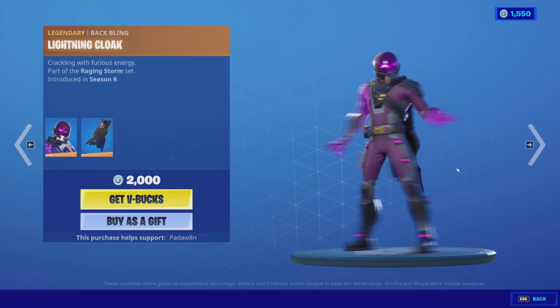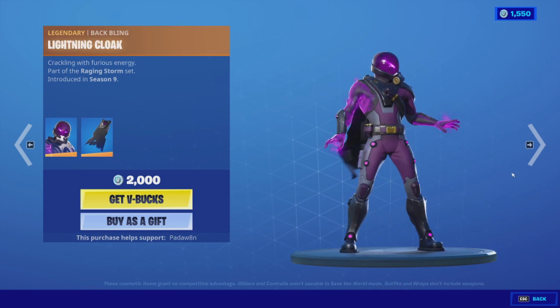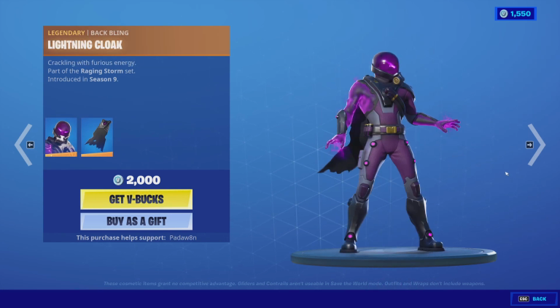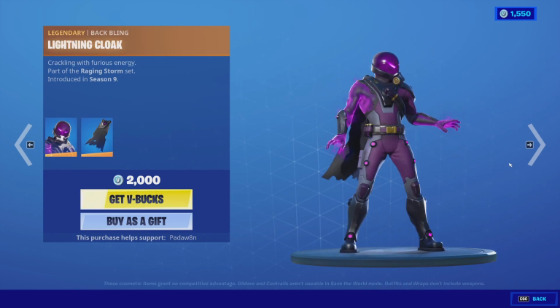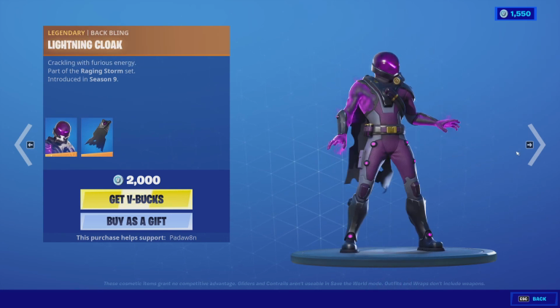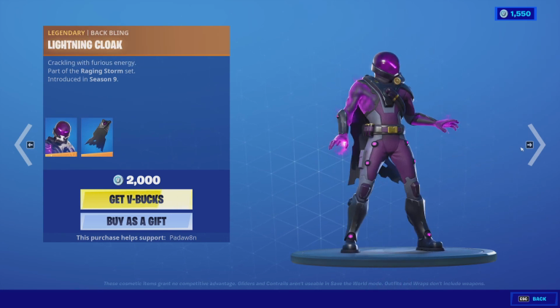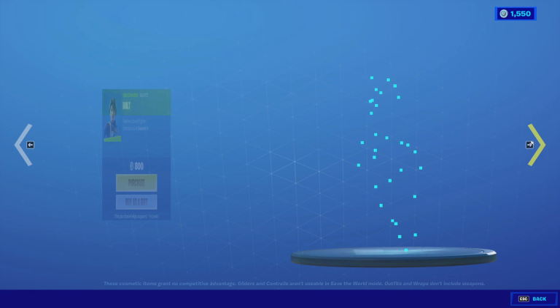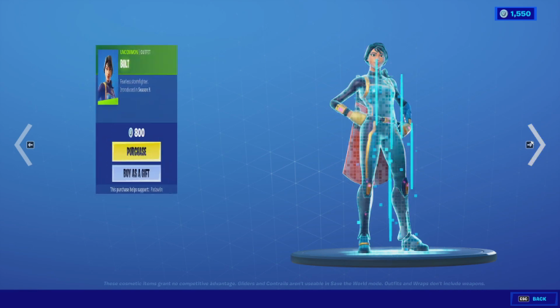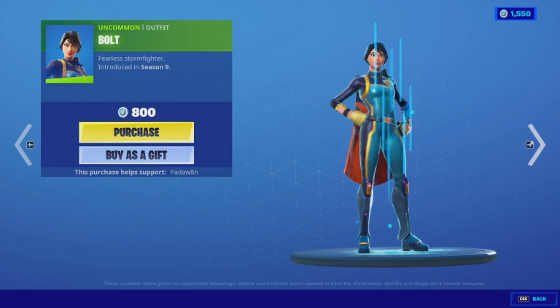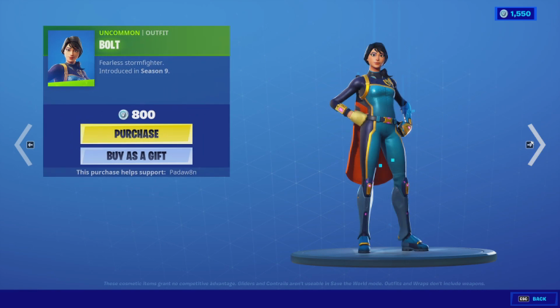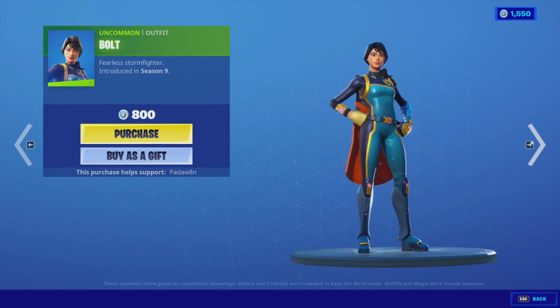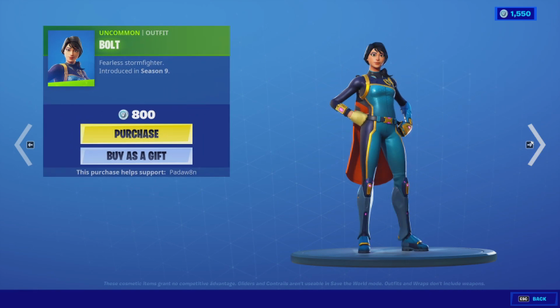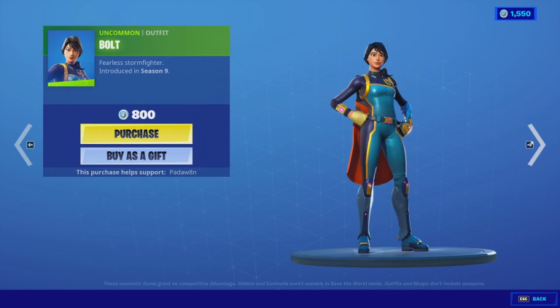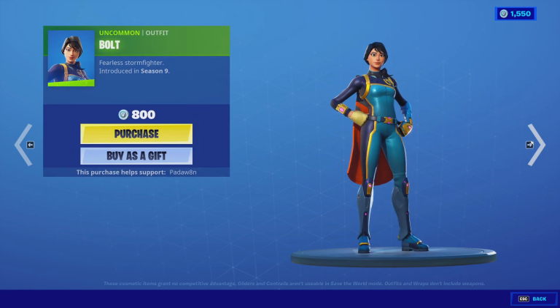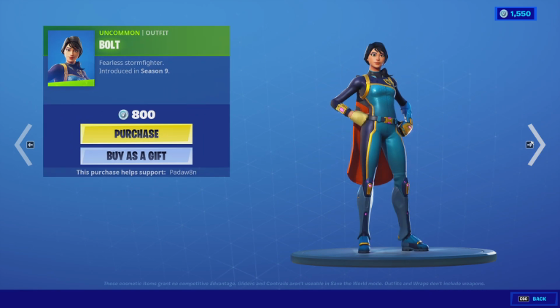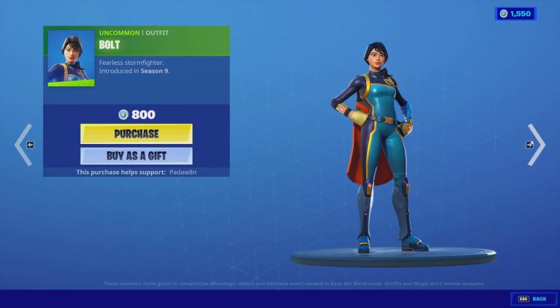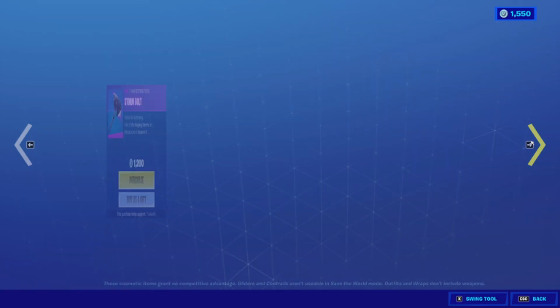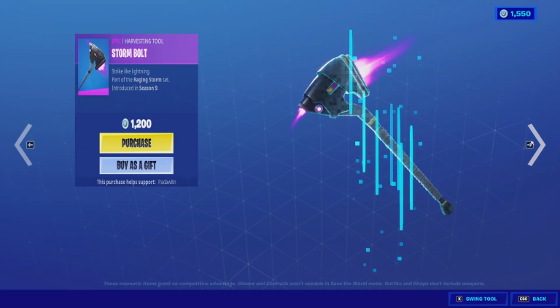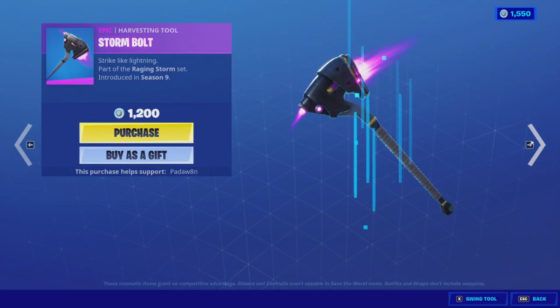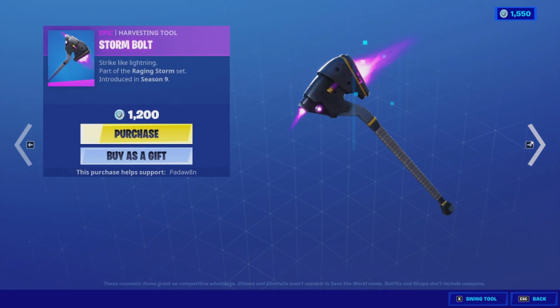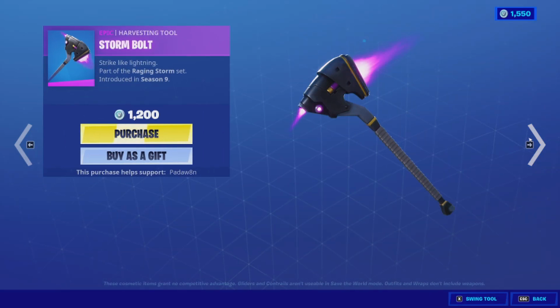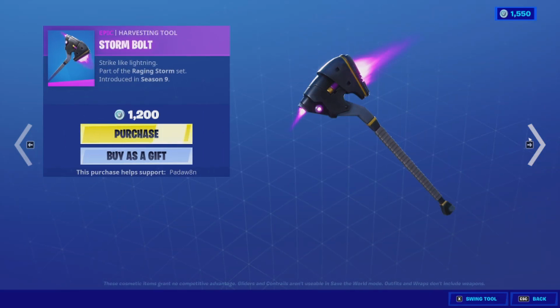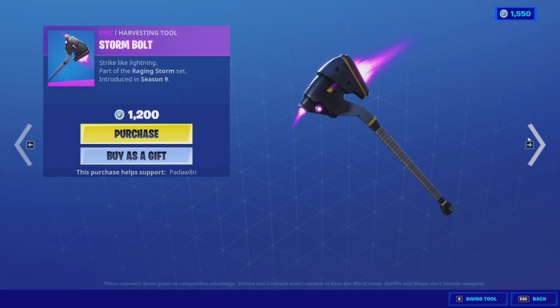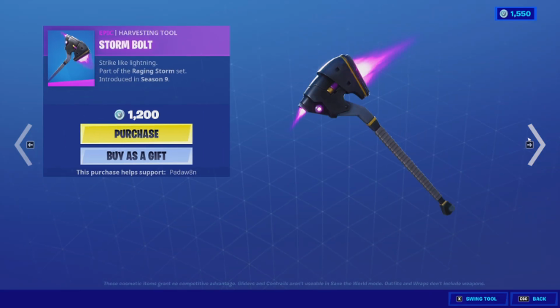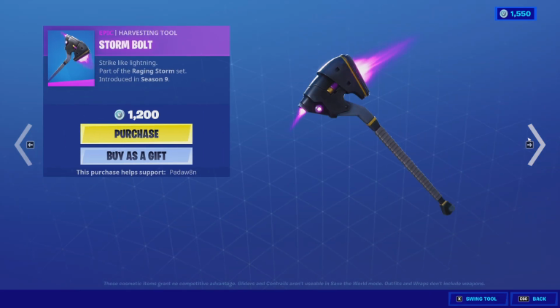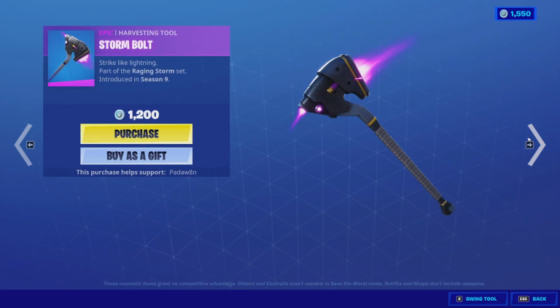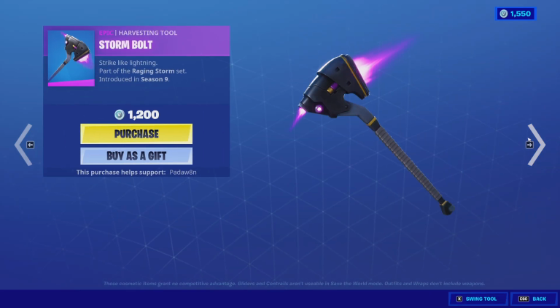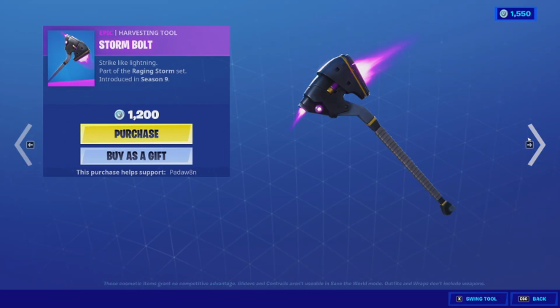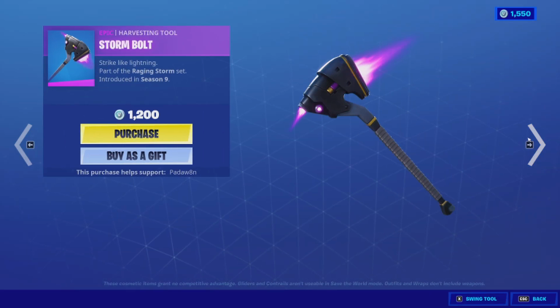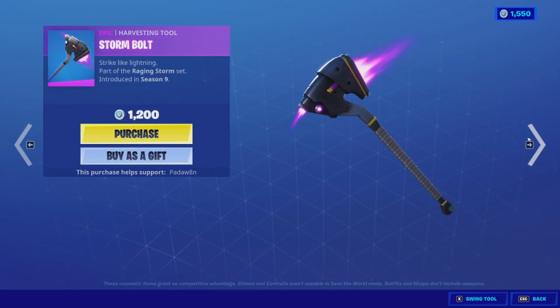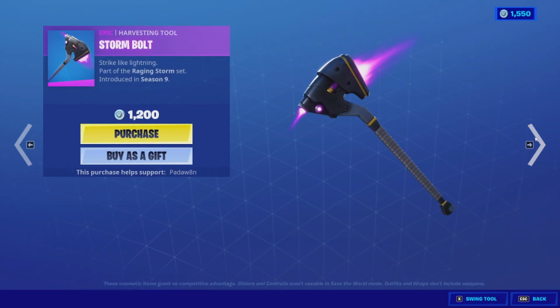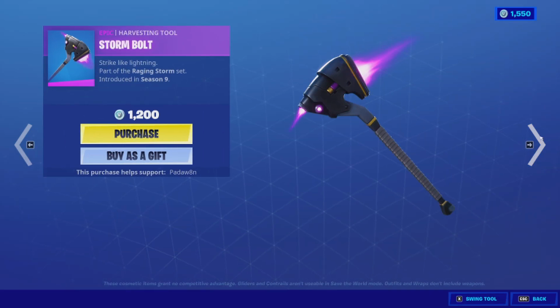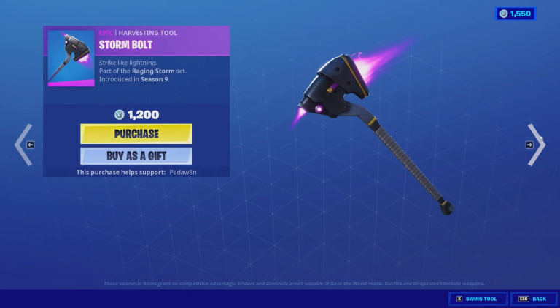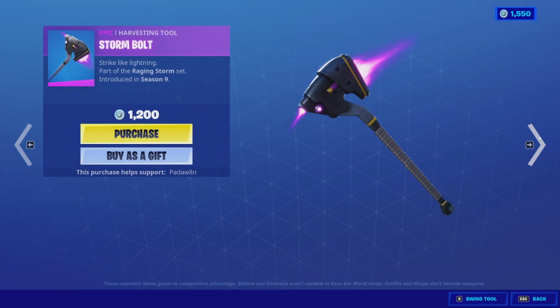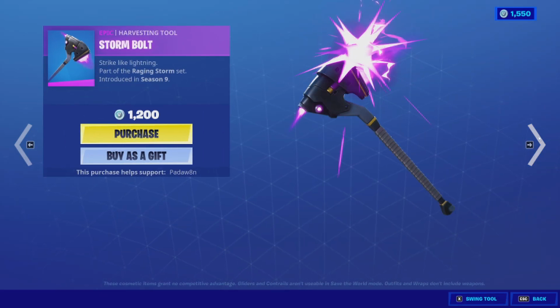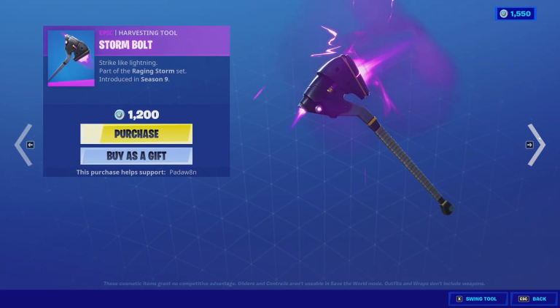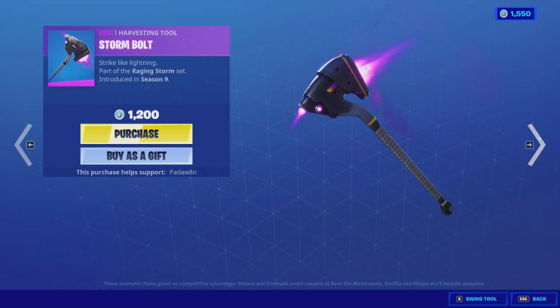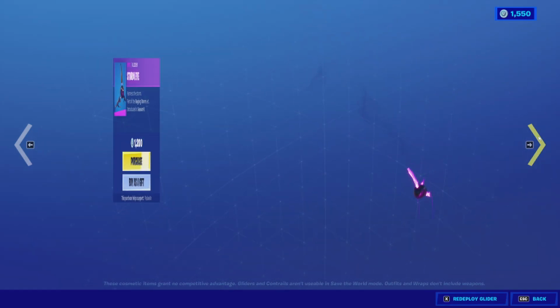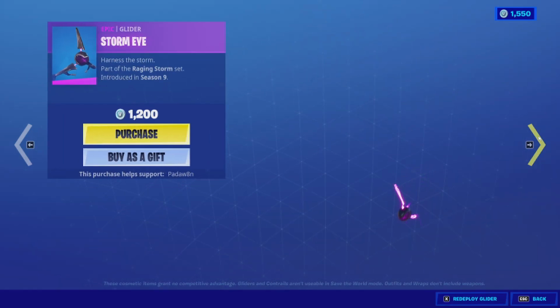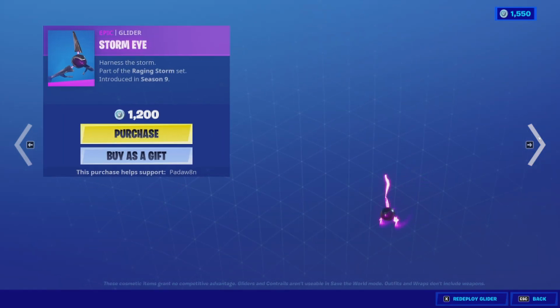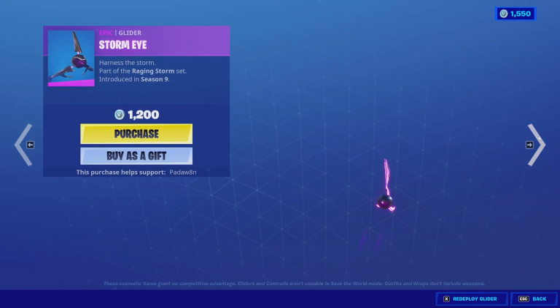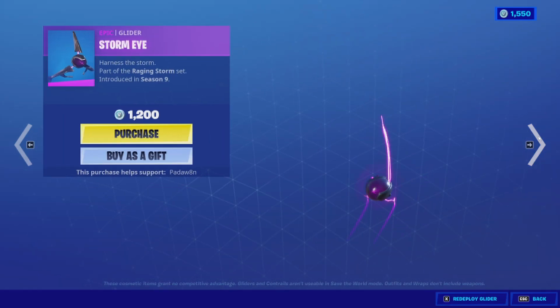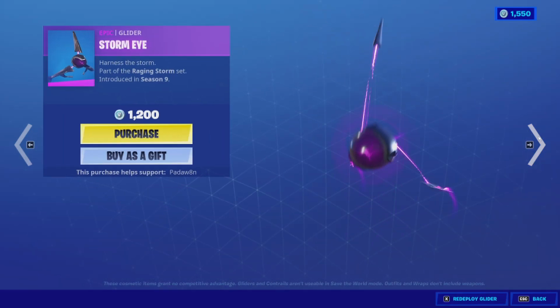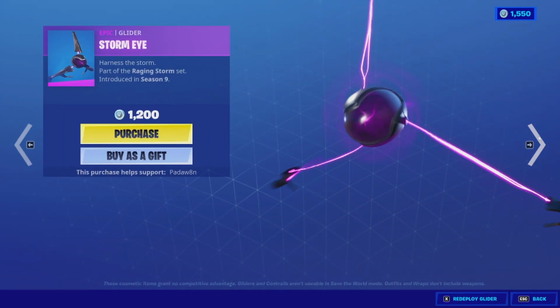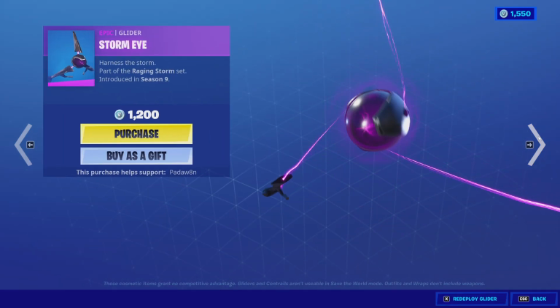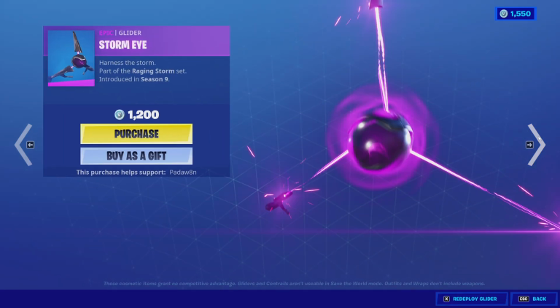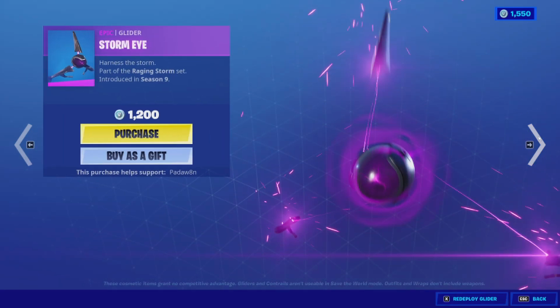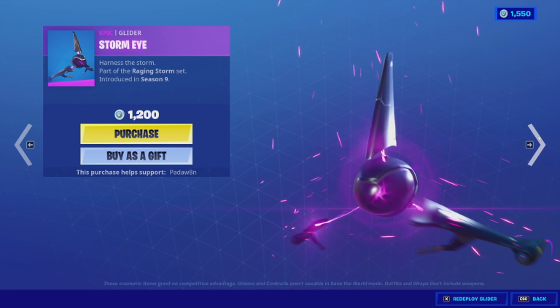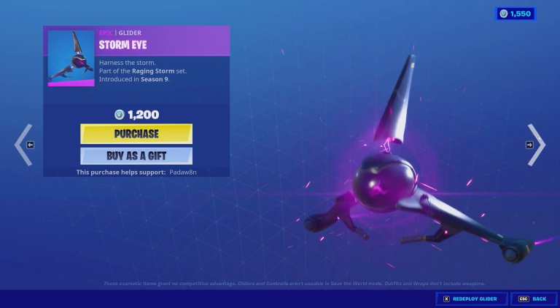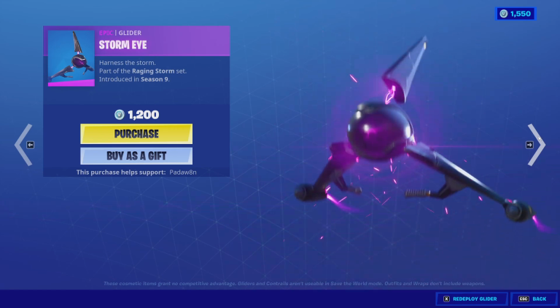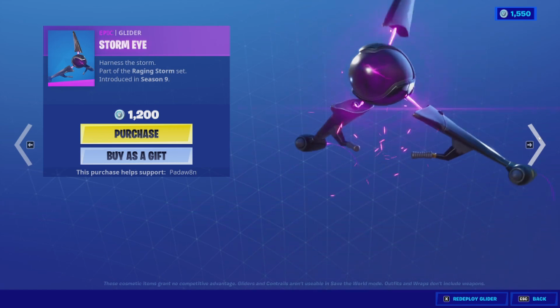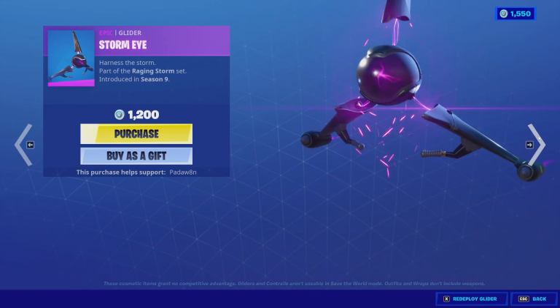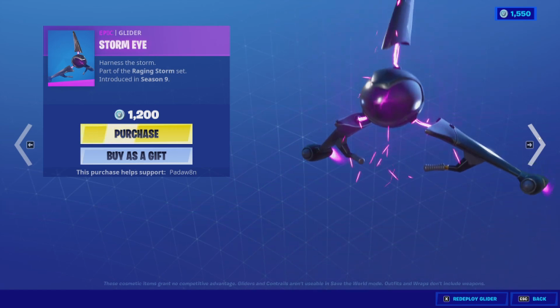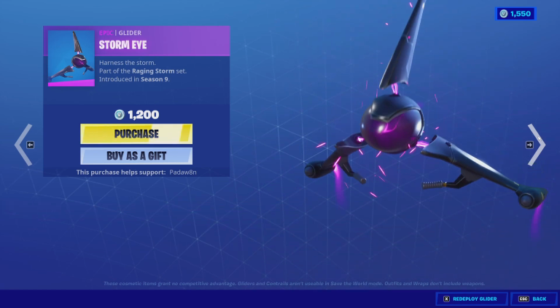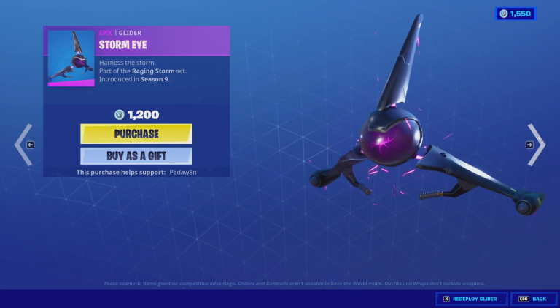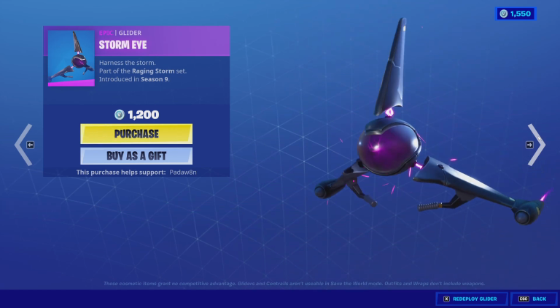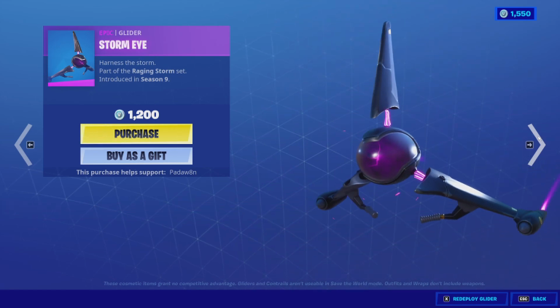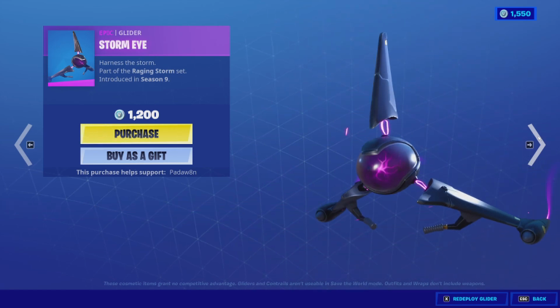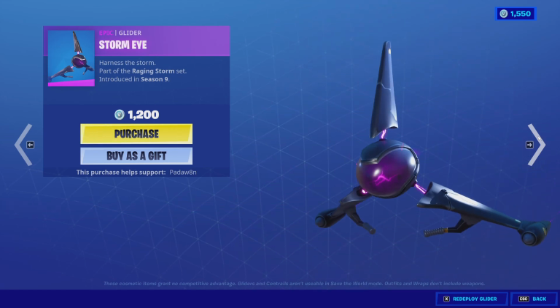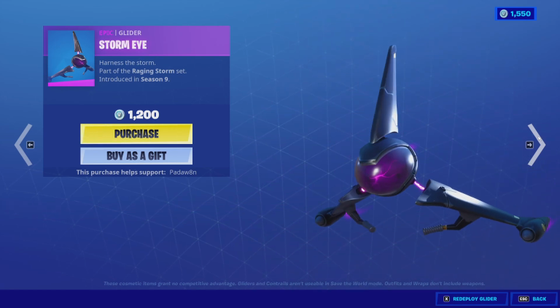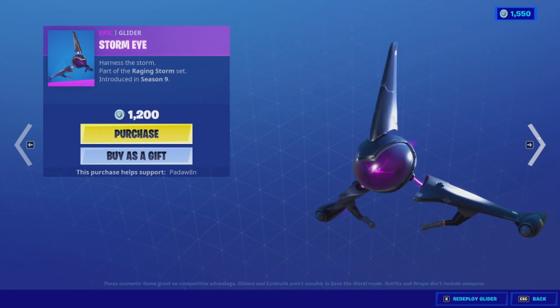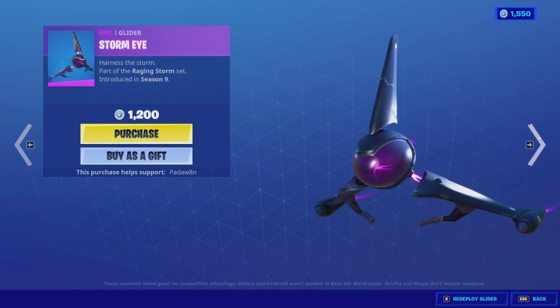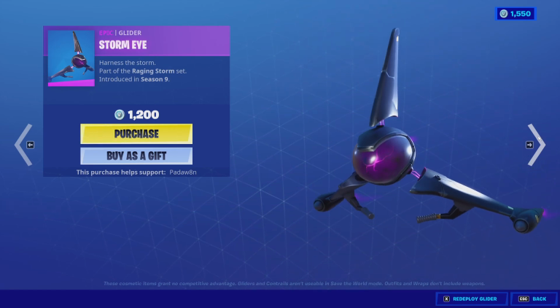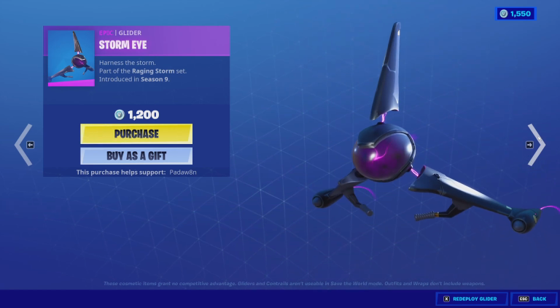We've got the Tempest with the Lightning Cloak and the Bolt skin, the Storm Bolt pickaxe, and the Storm Eye glider.